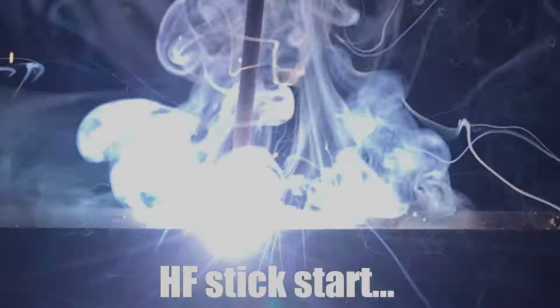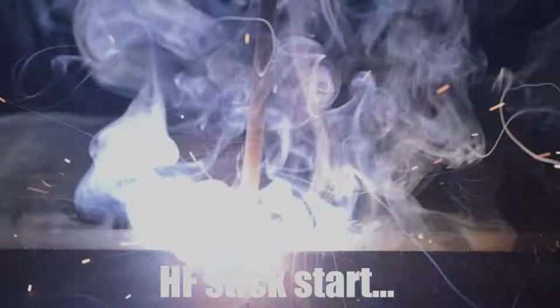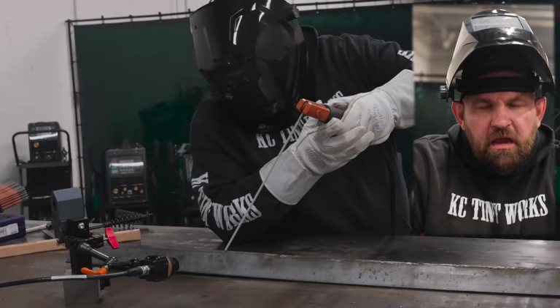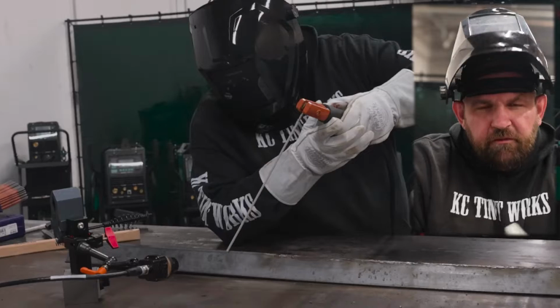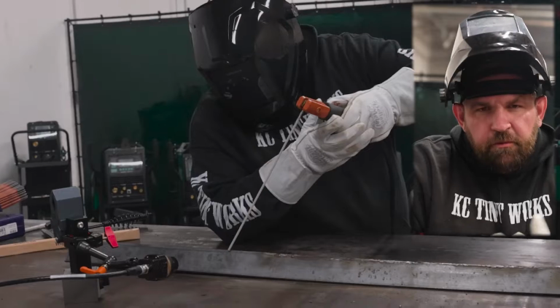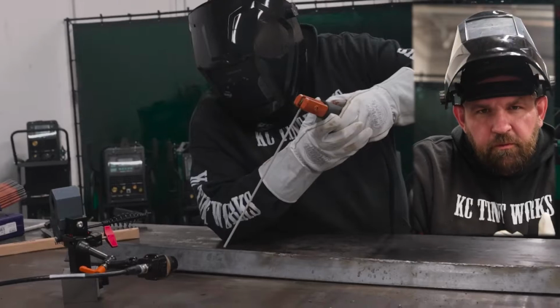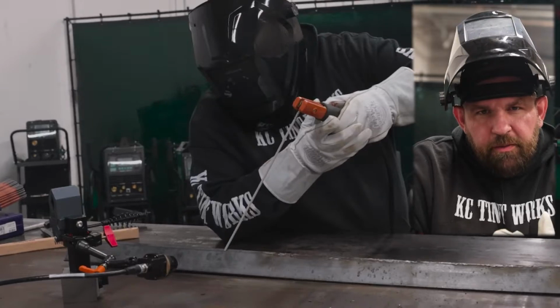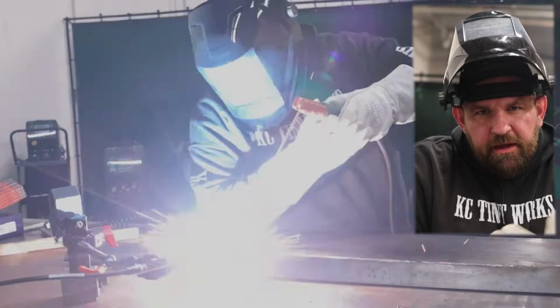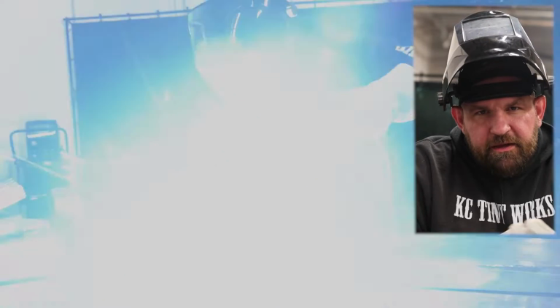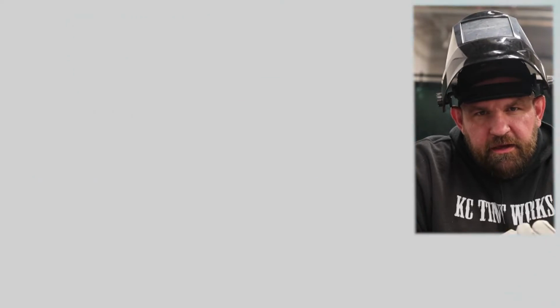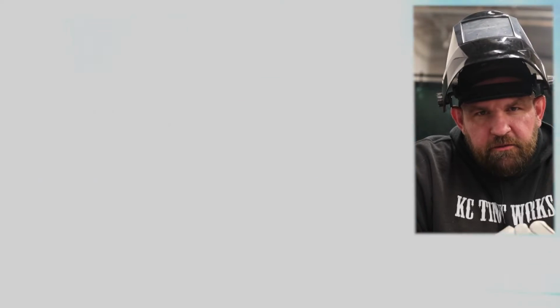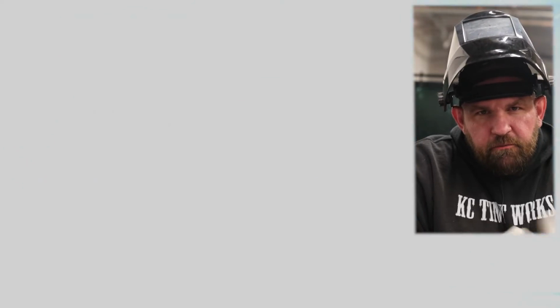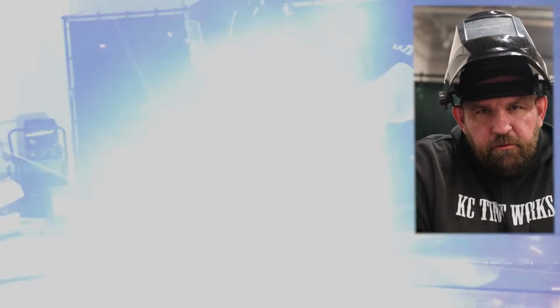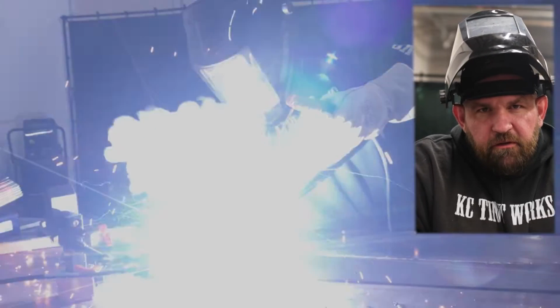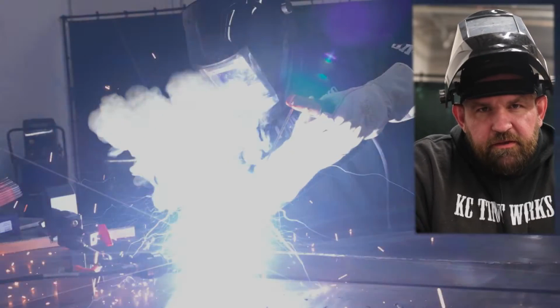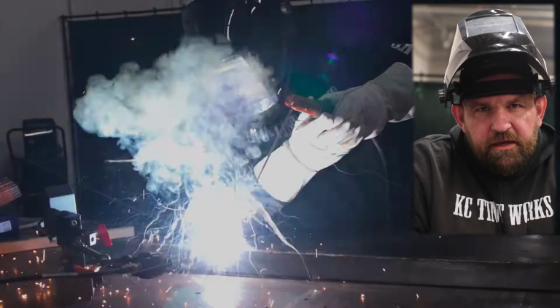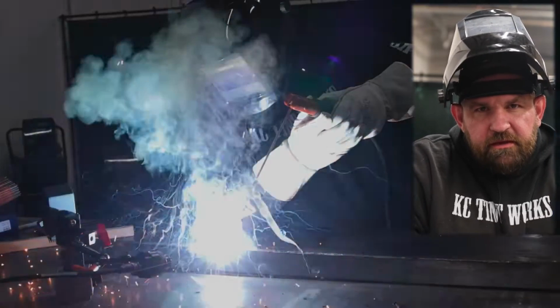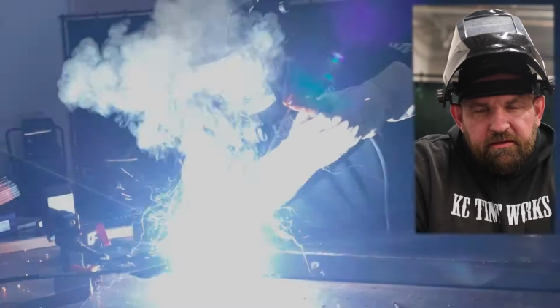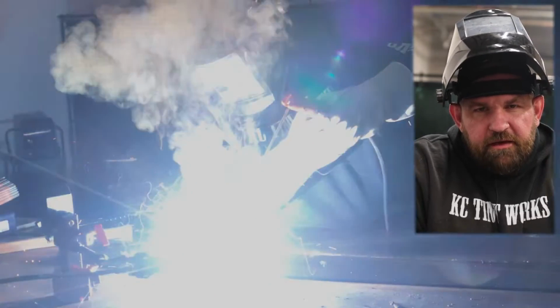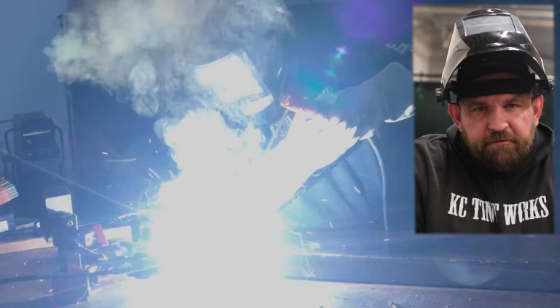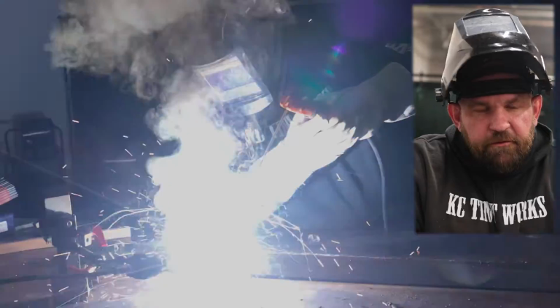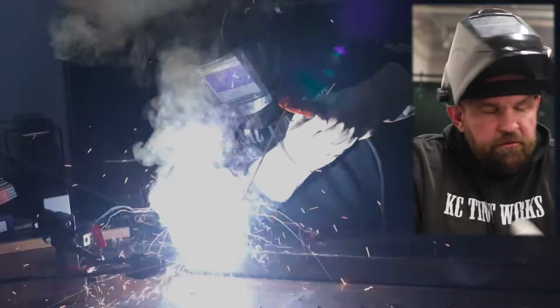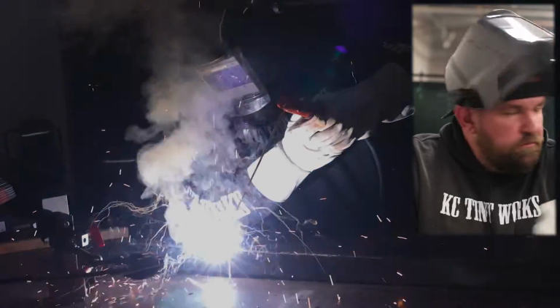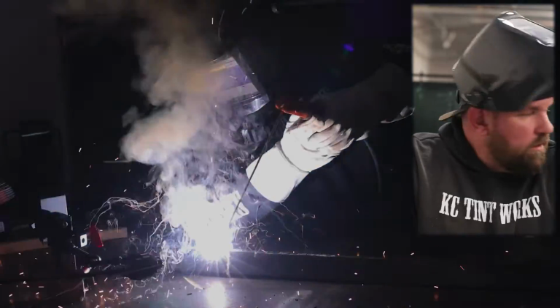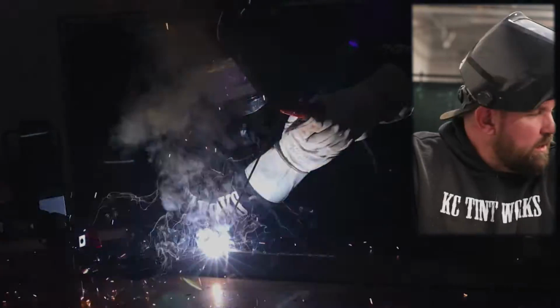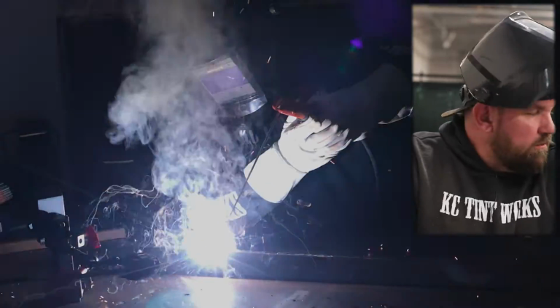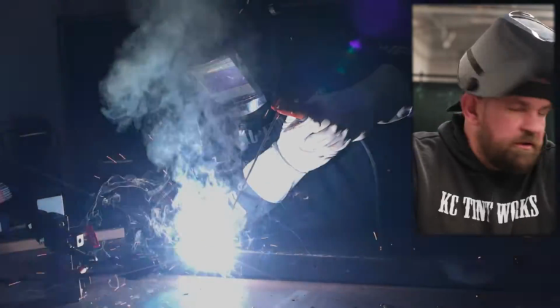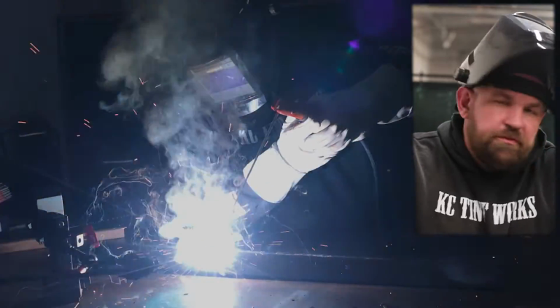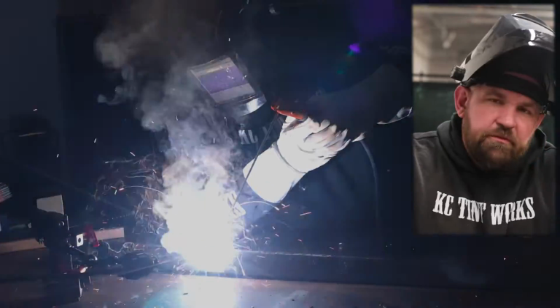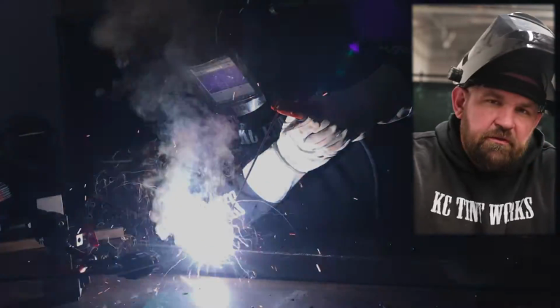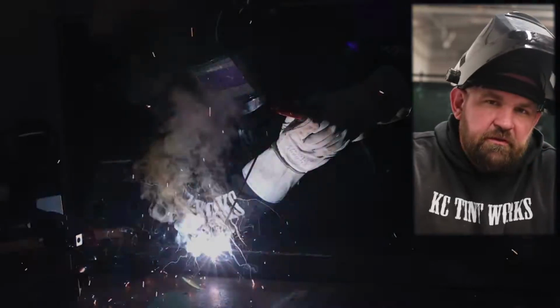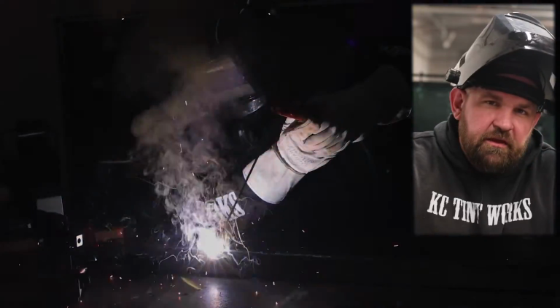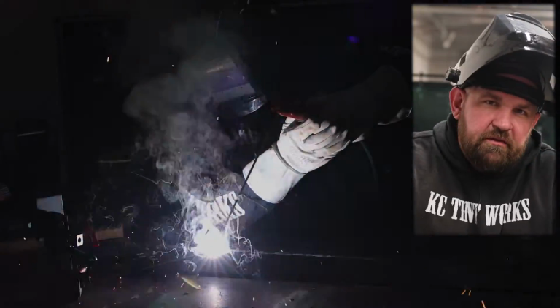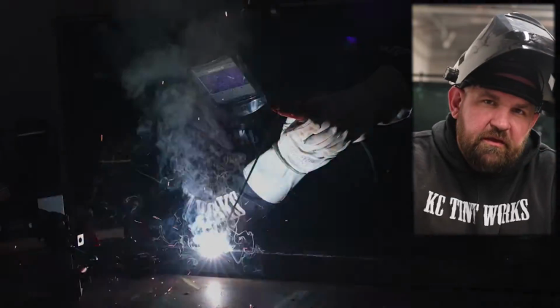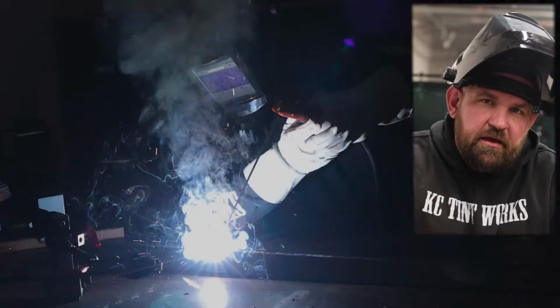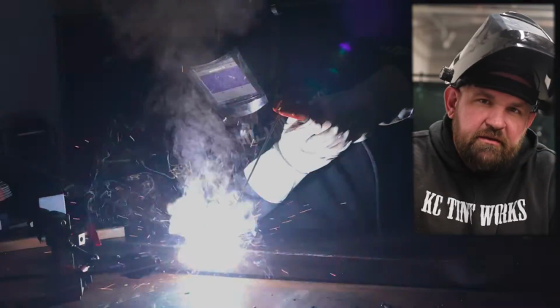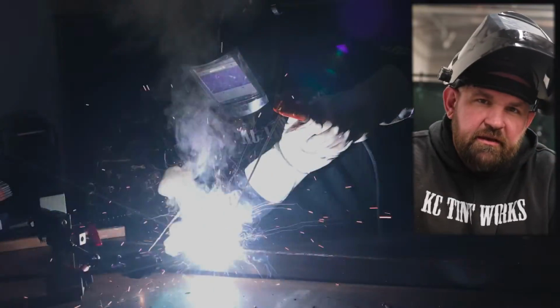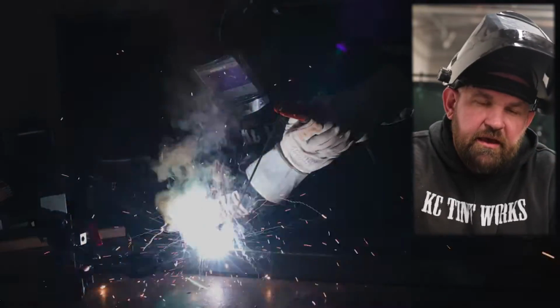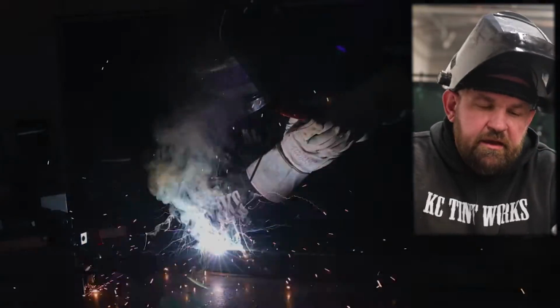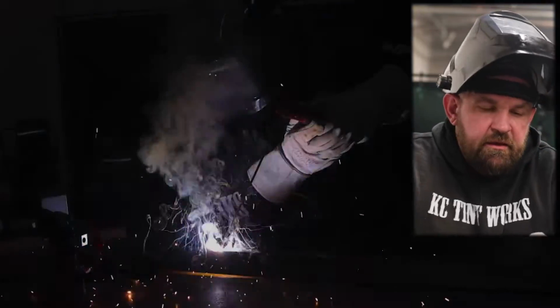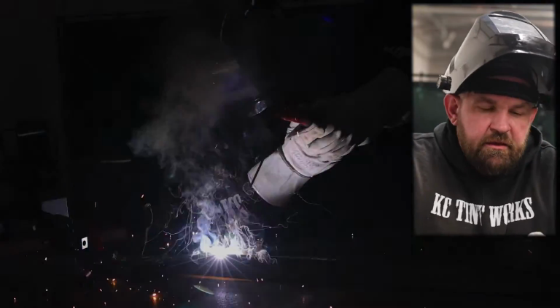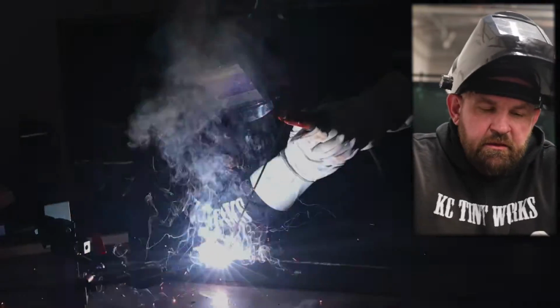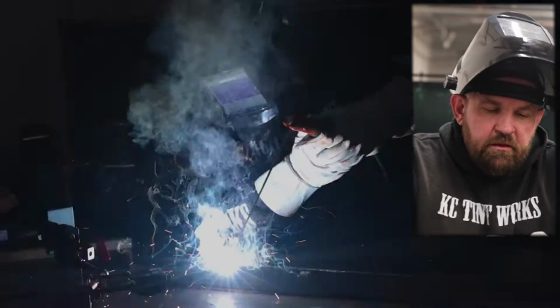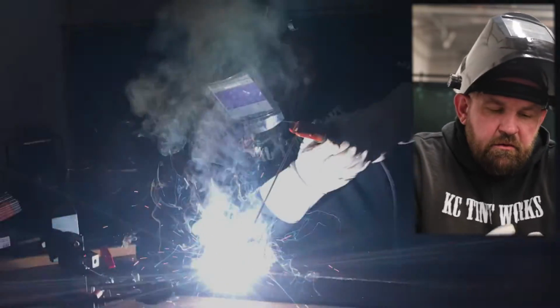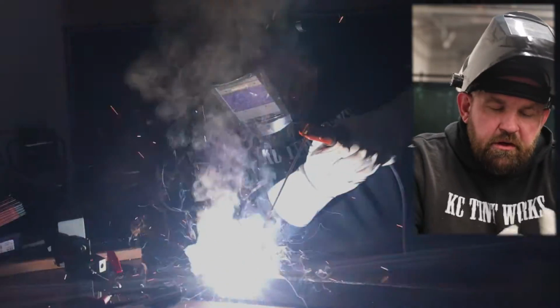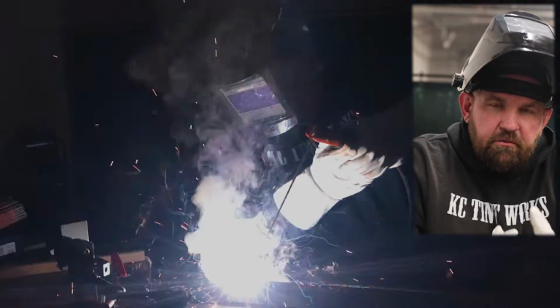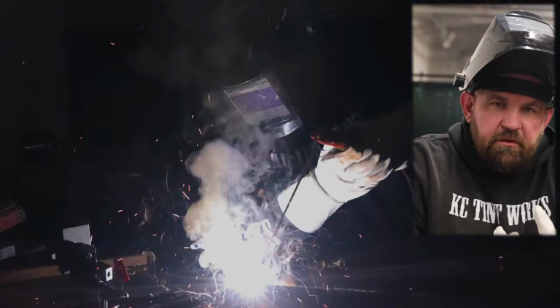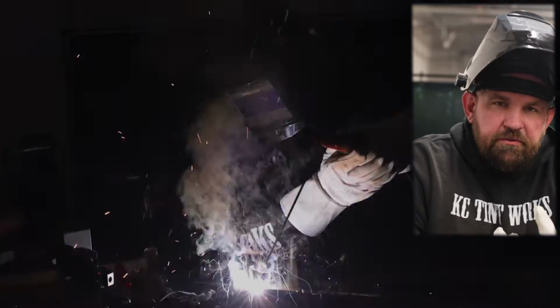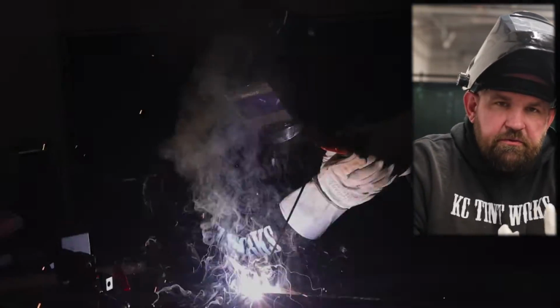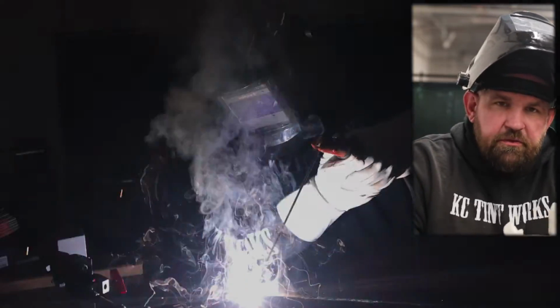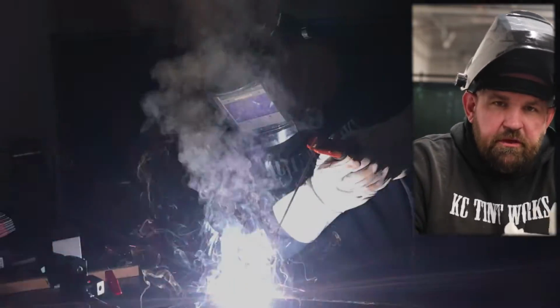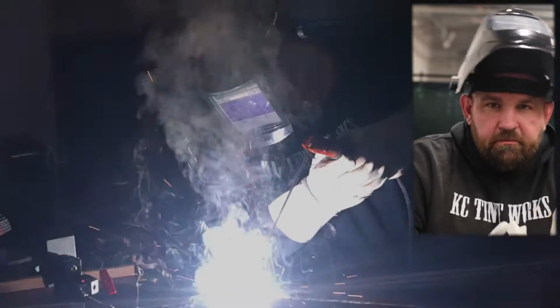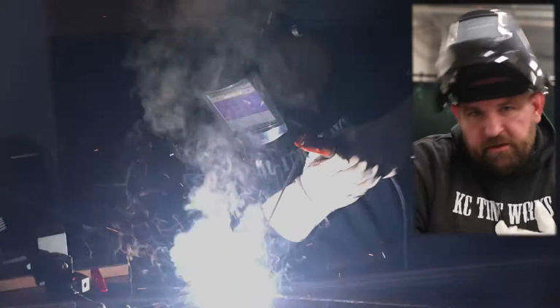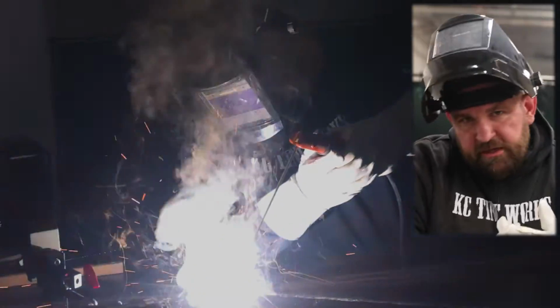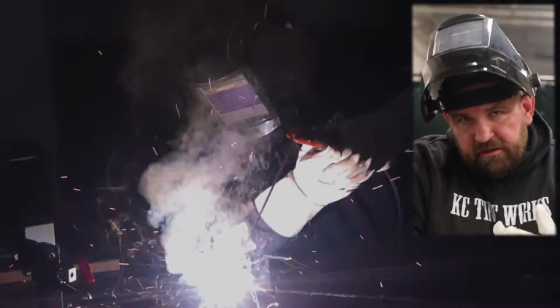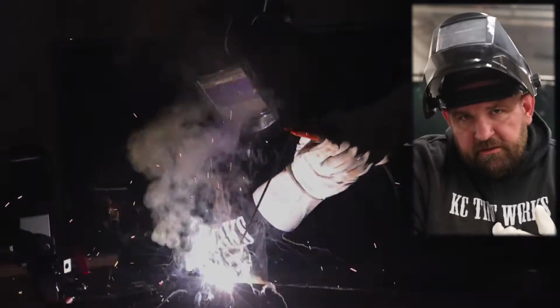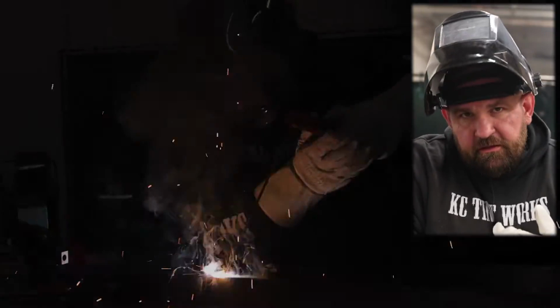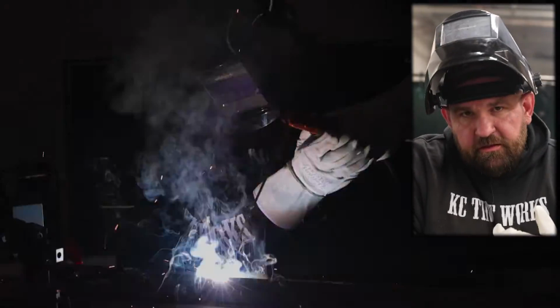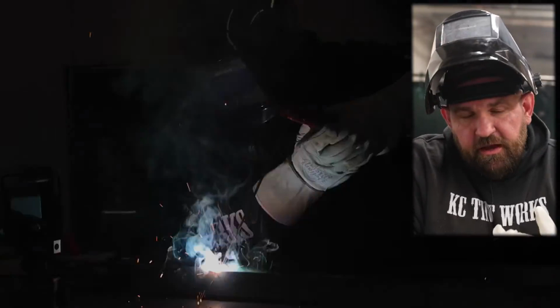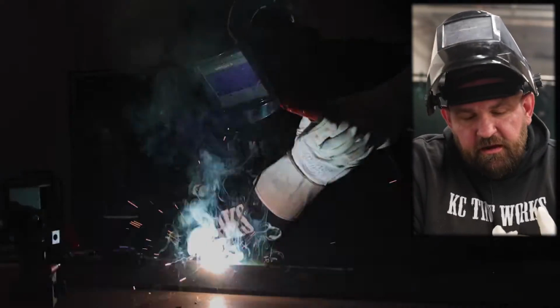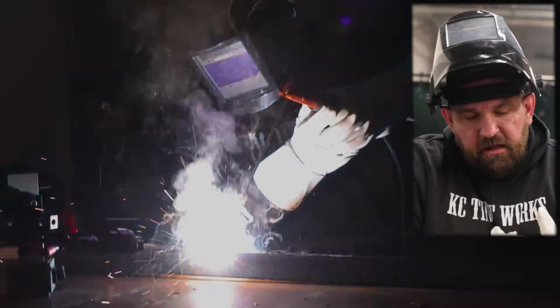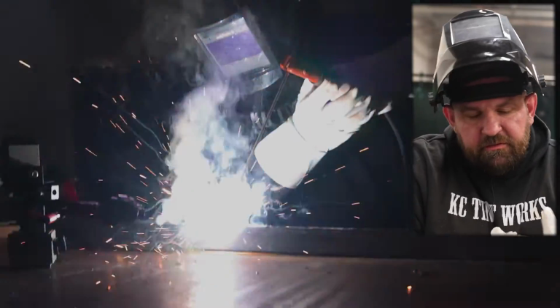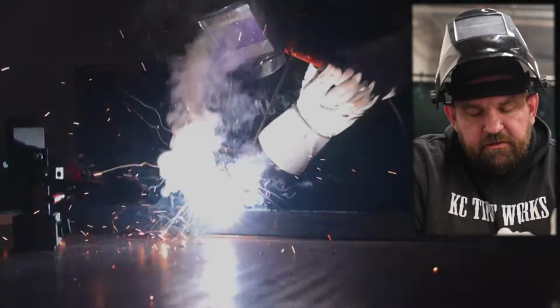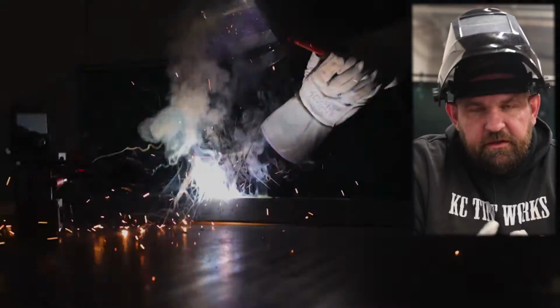Hey everyone, we're back again. We're on the Typhoon. We're gonna run through the stick side today, gonna run through the DC side obviously. This machine also does AC stick.